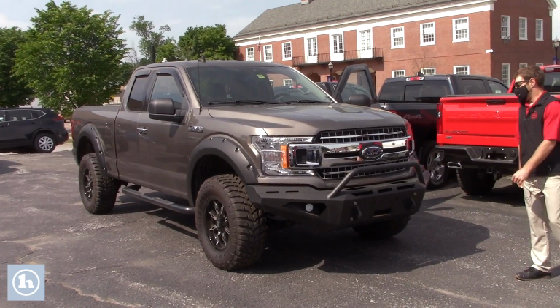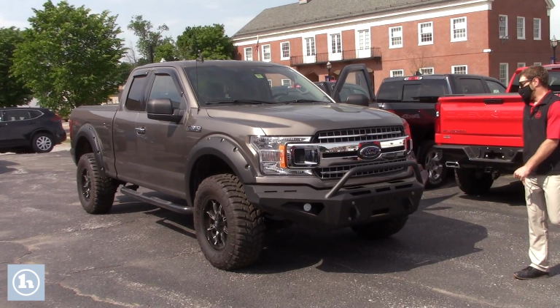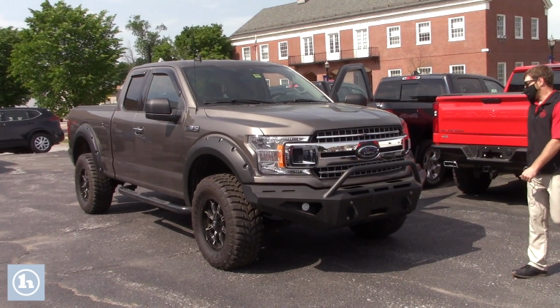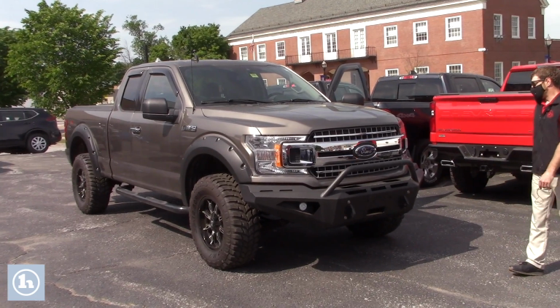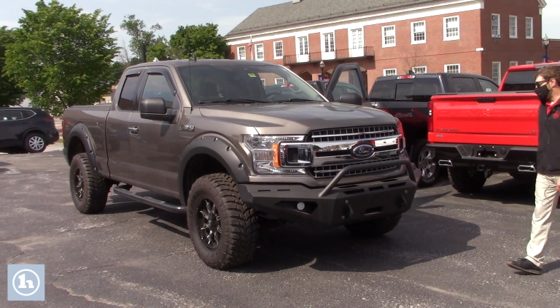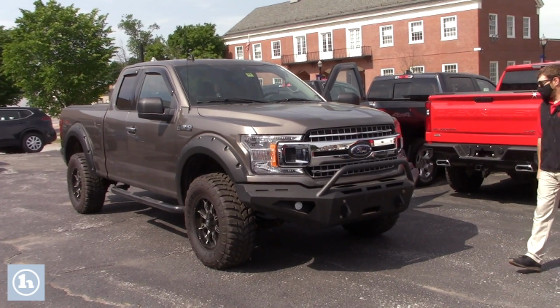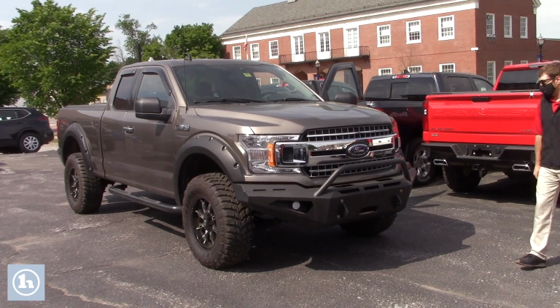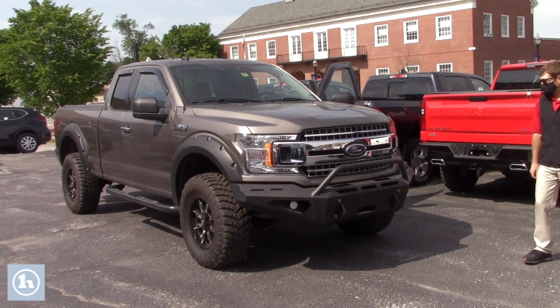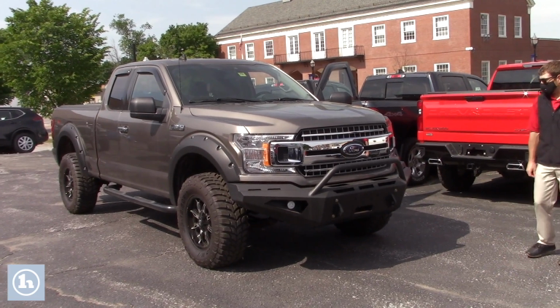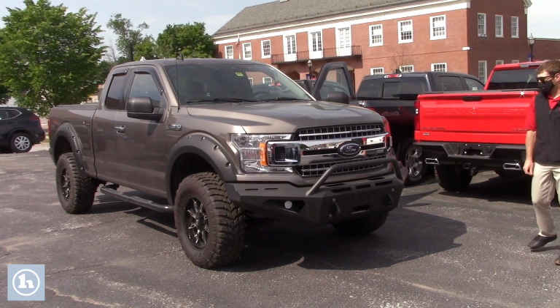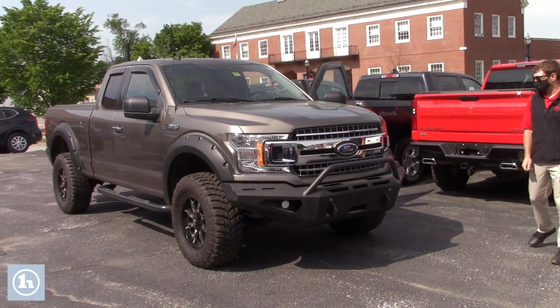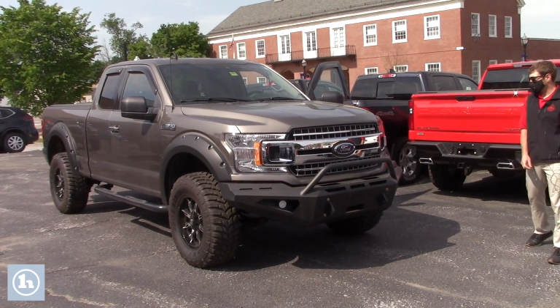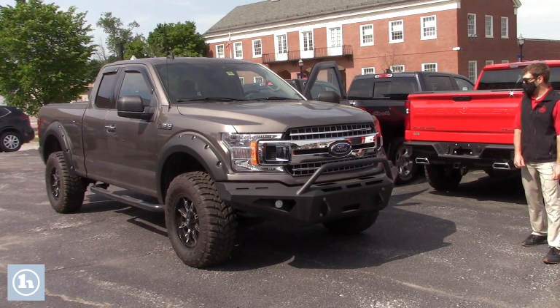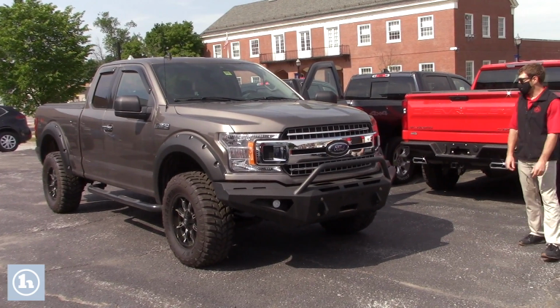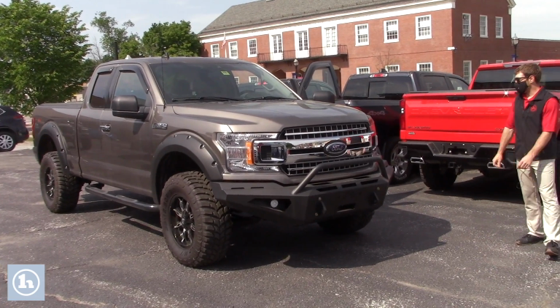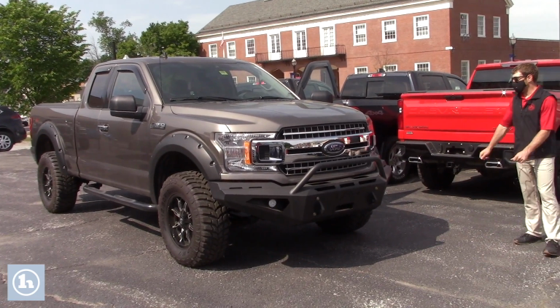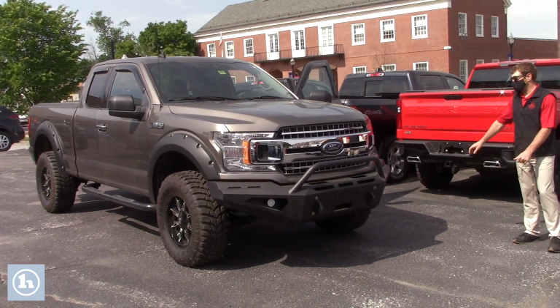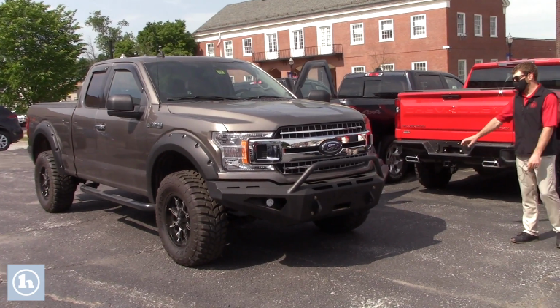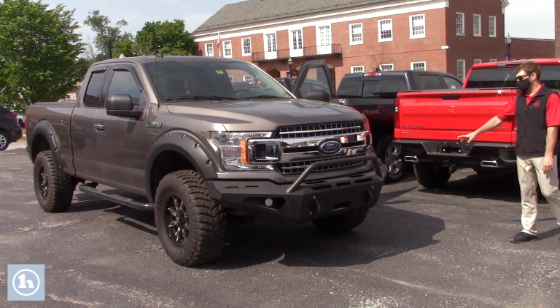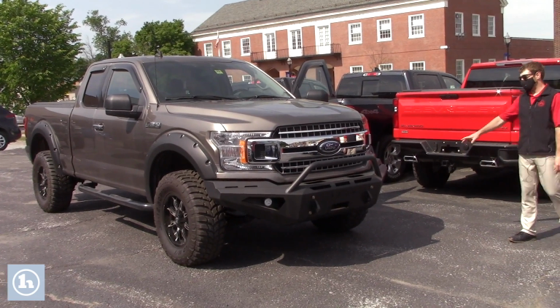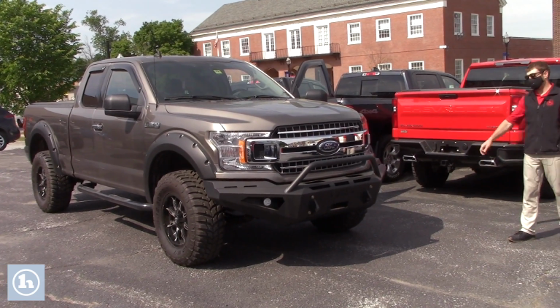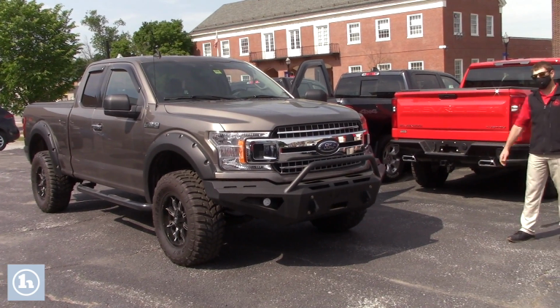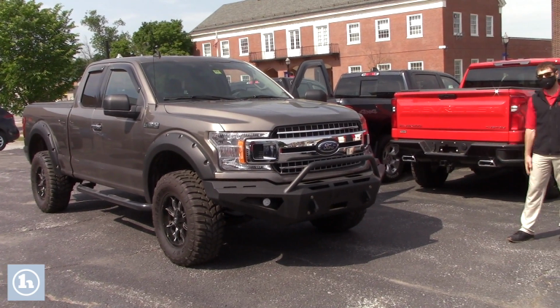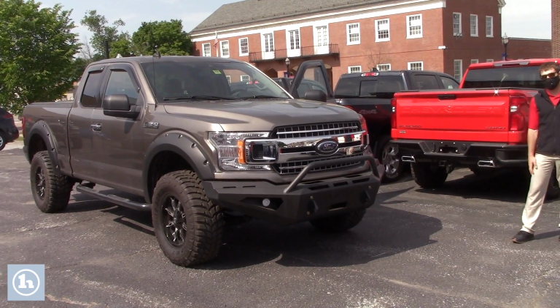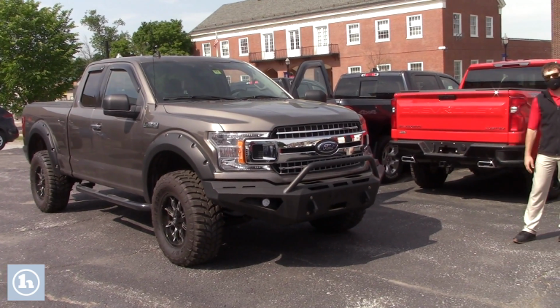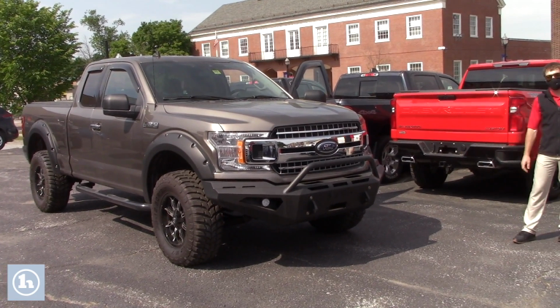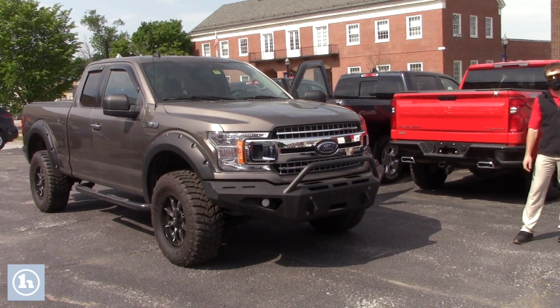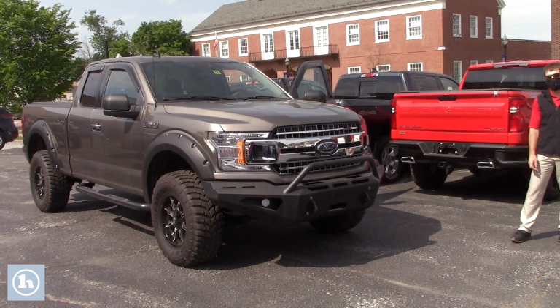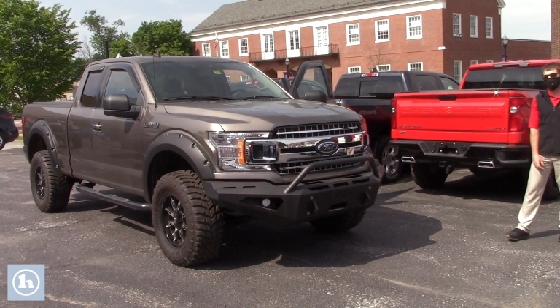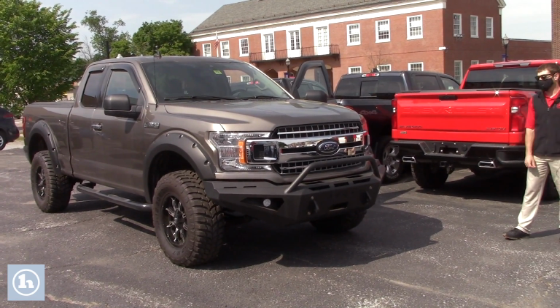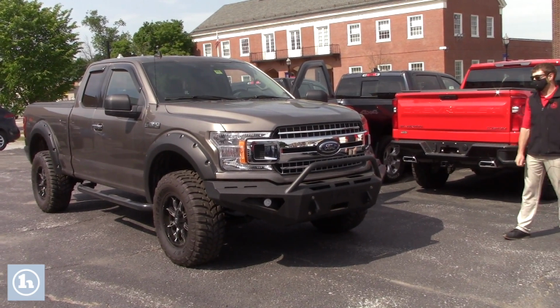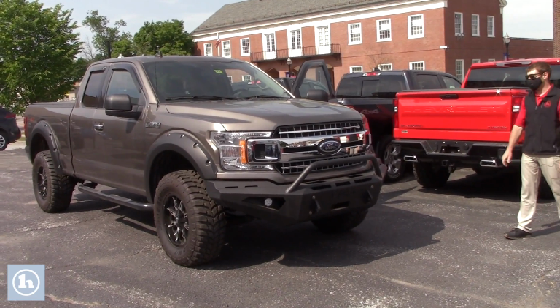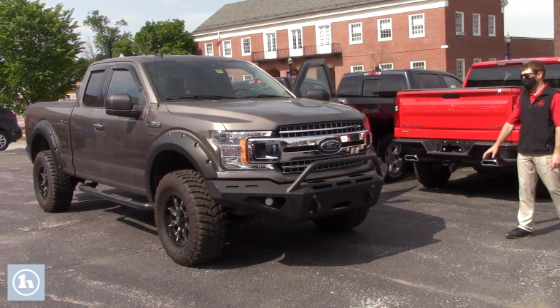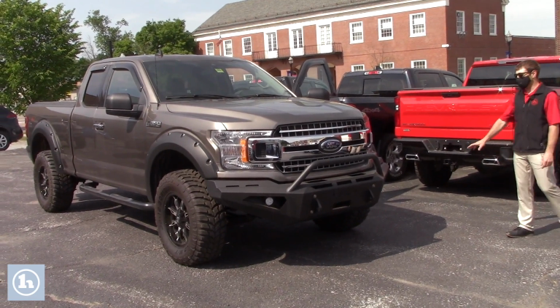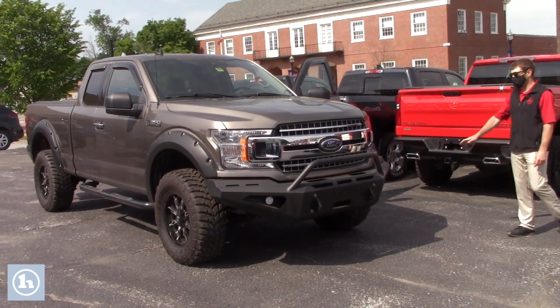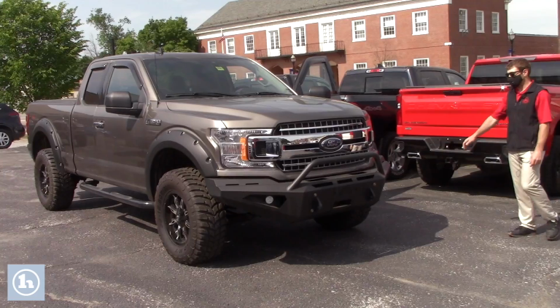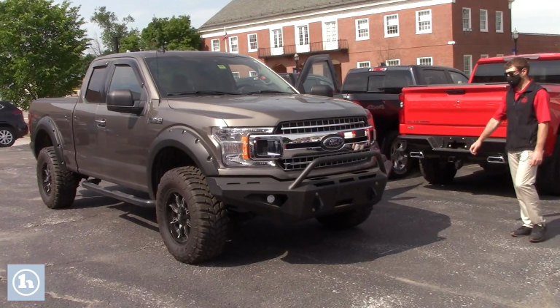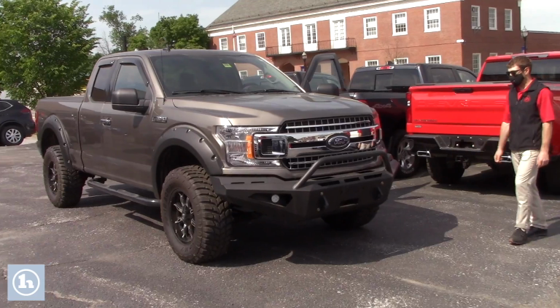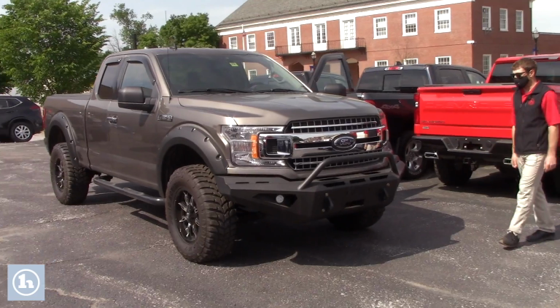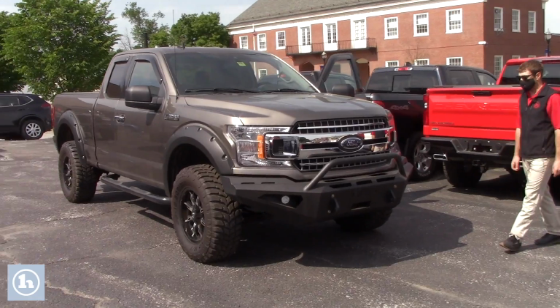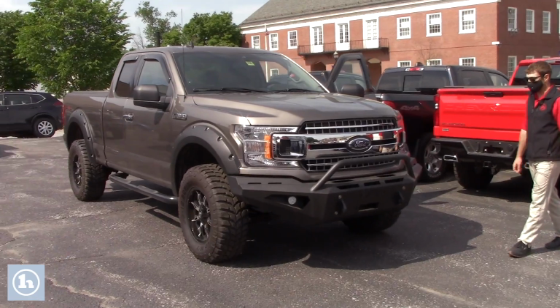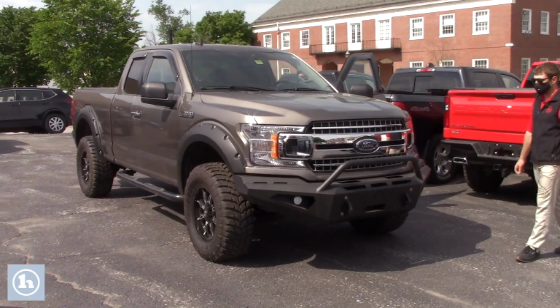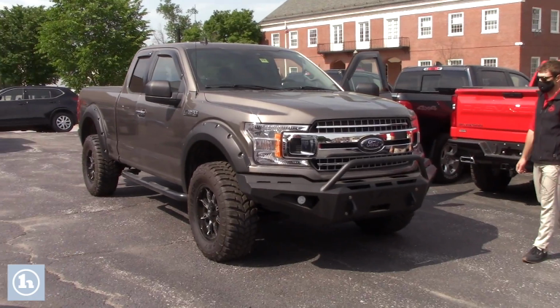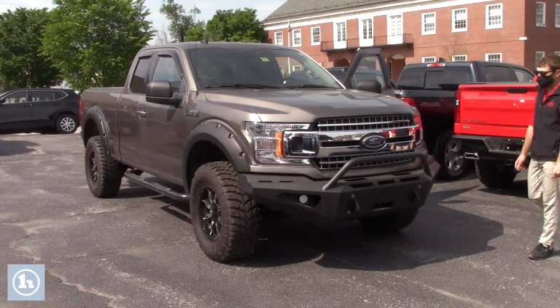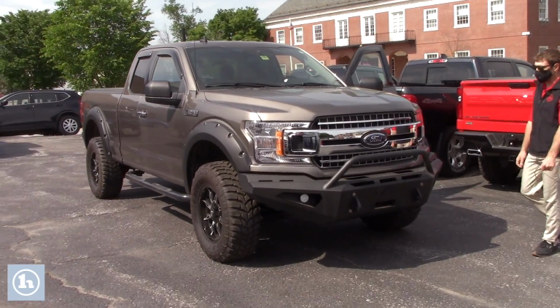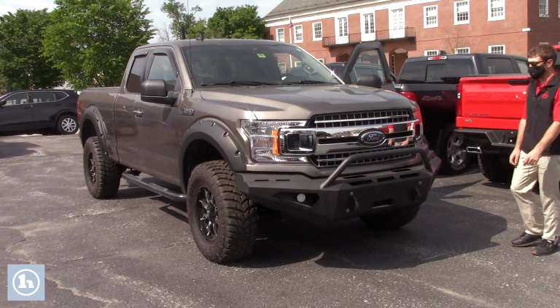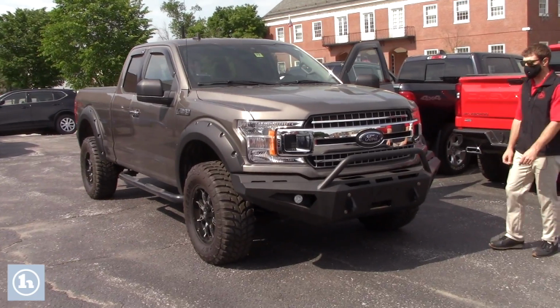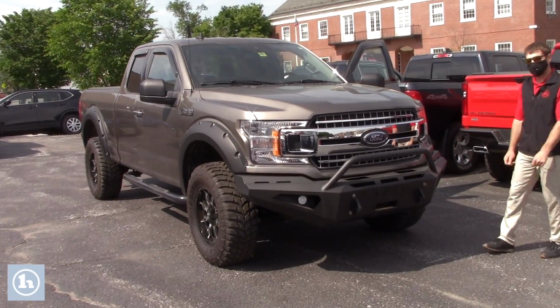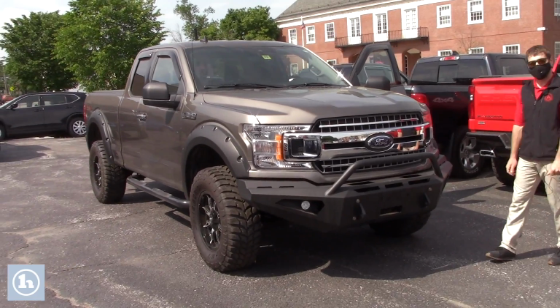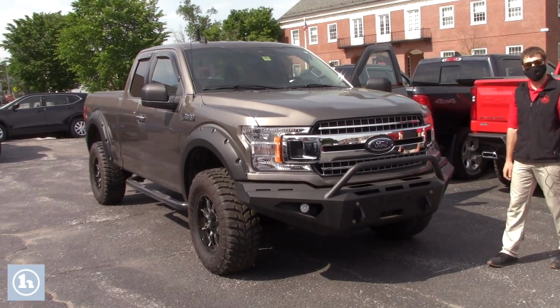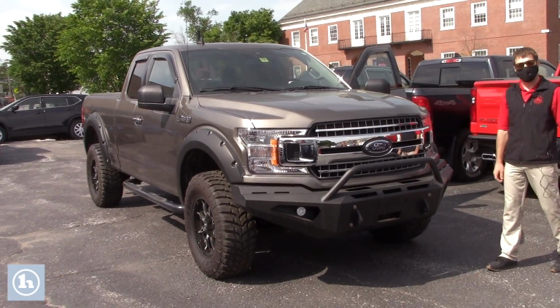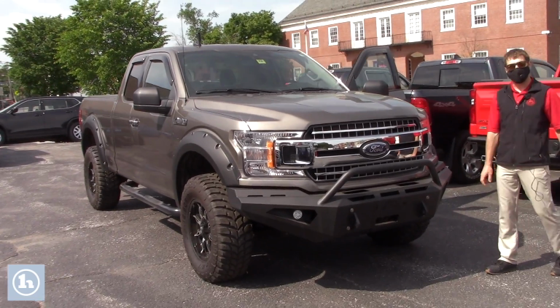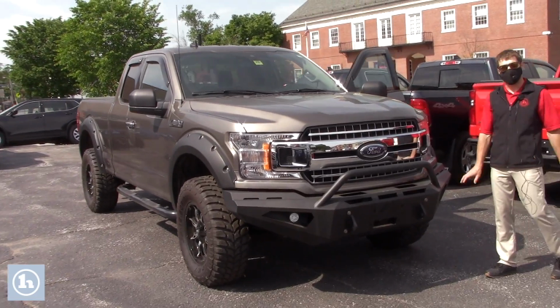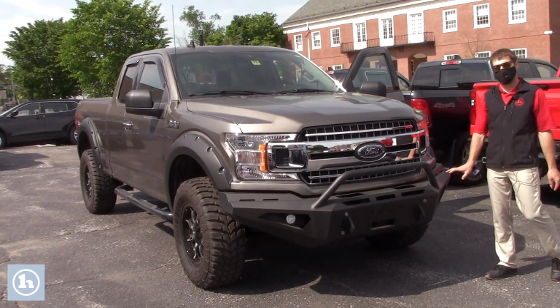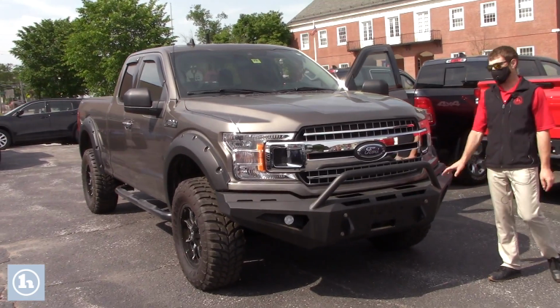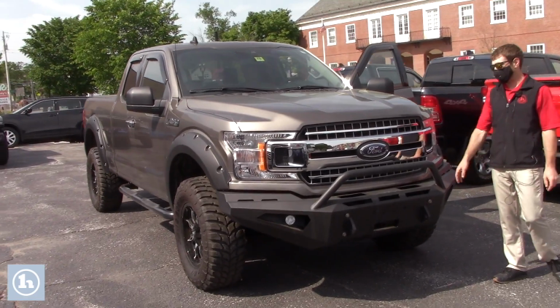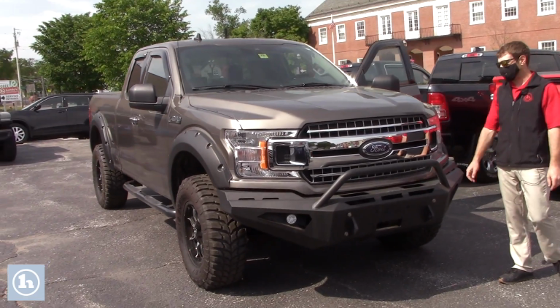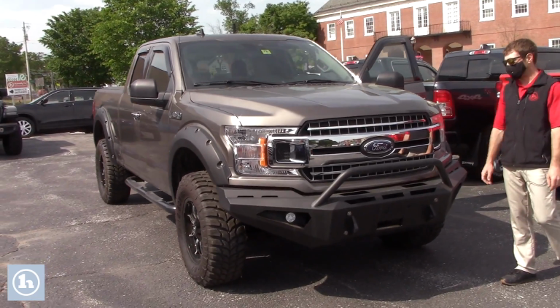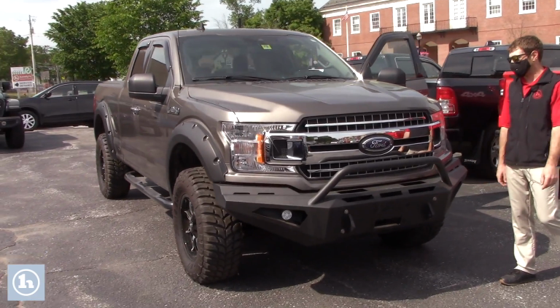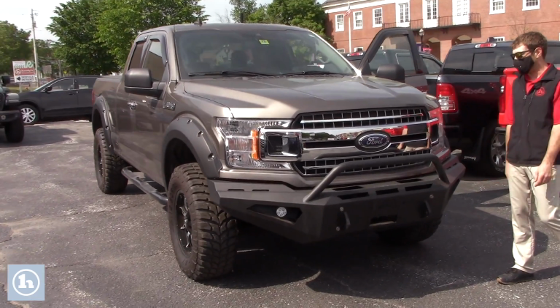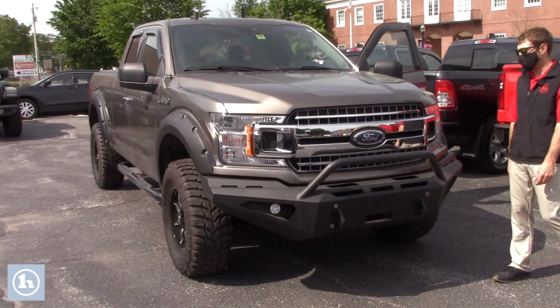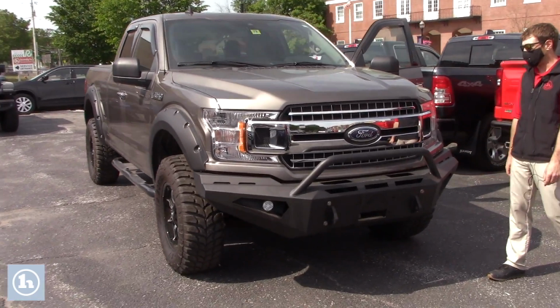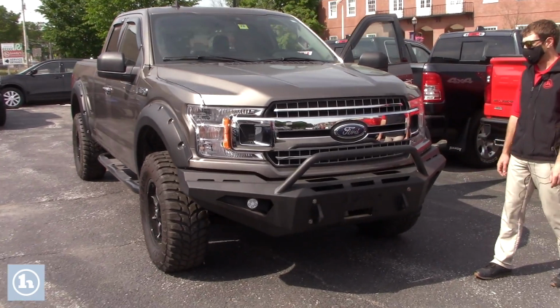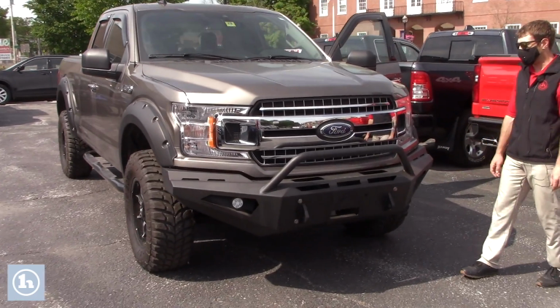It's got about 1,300 miles on it. I just checked the odometer. I know online it says 1,688, but the odometer on this thing says 1,288.